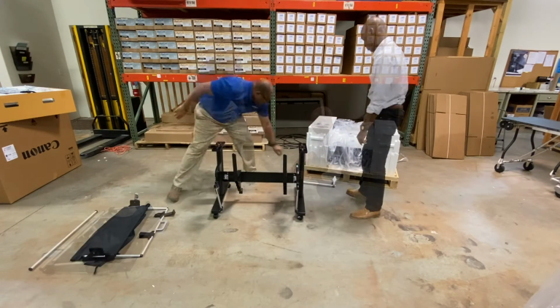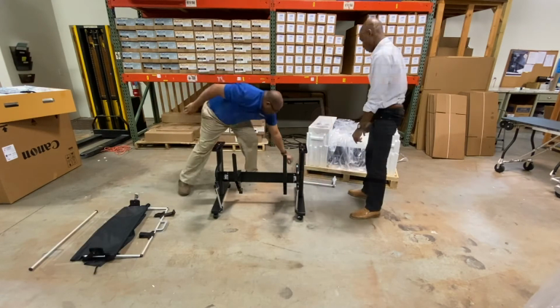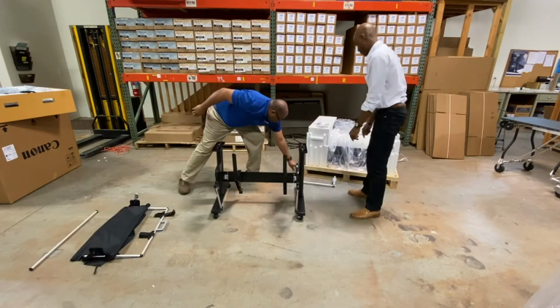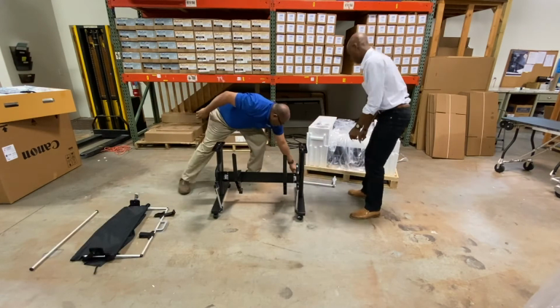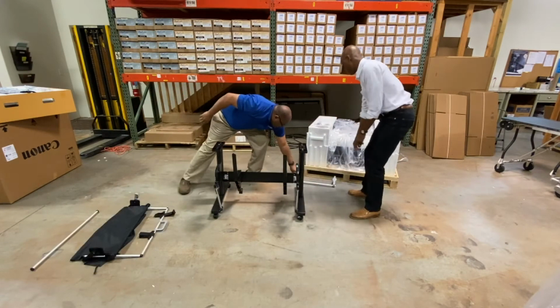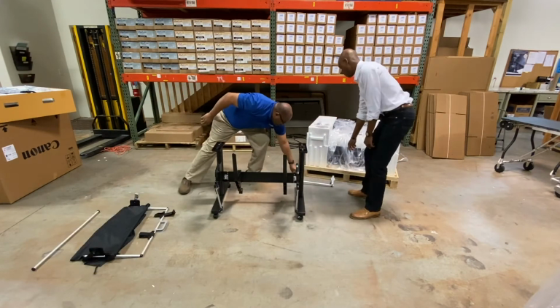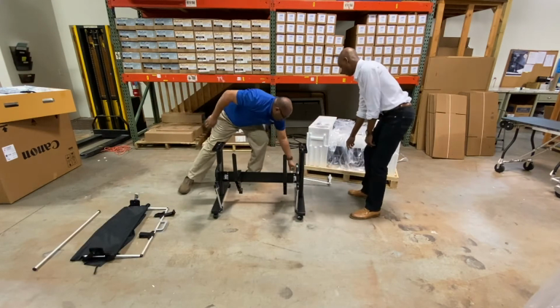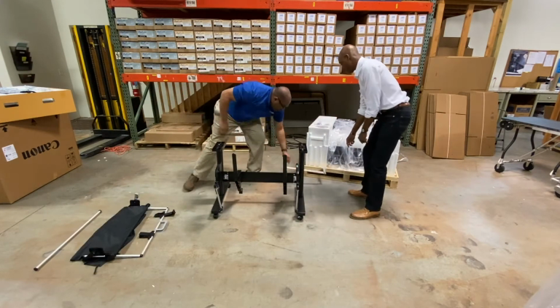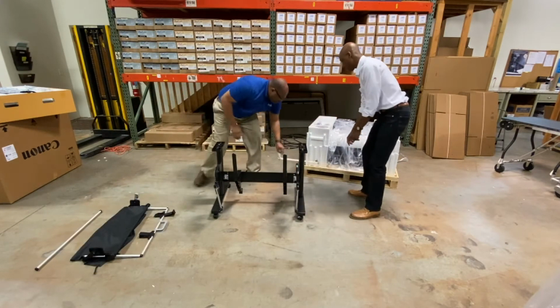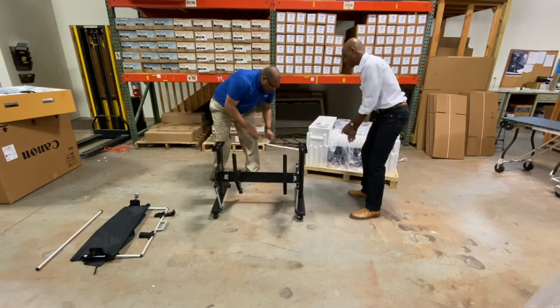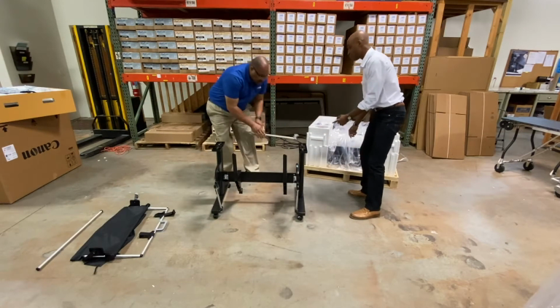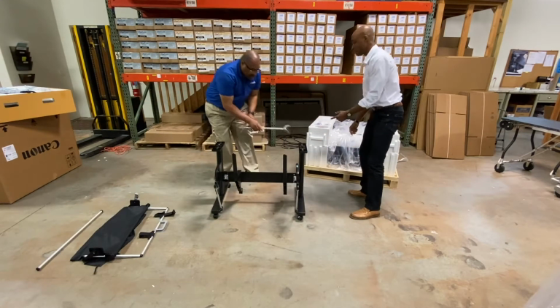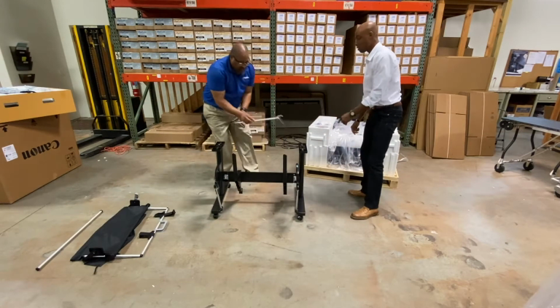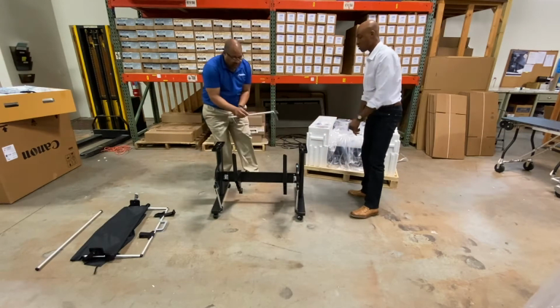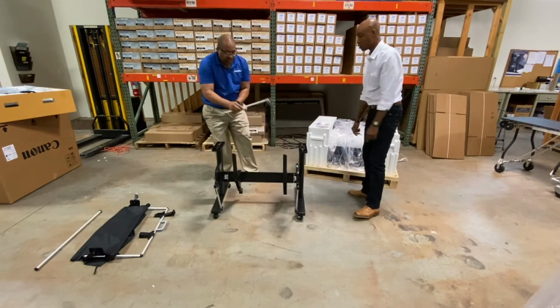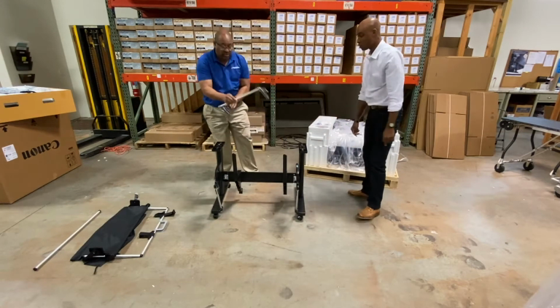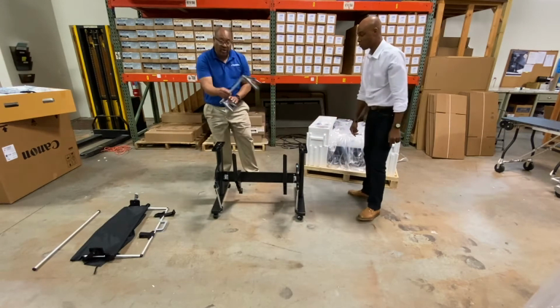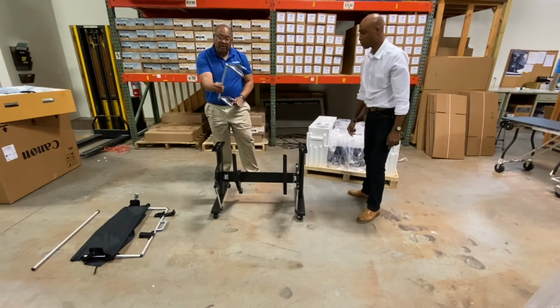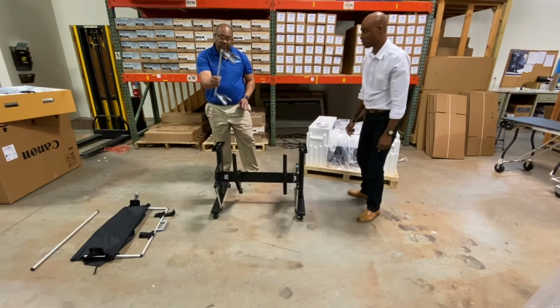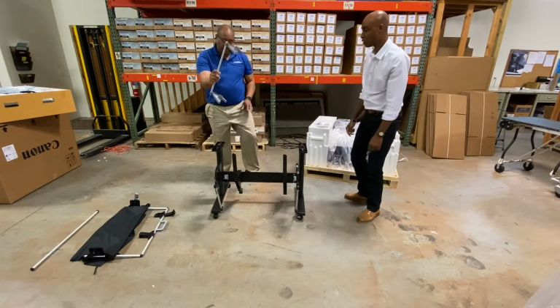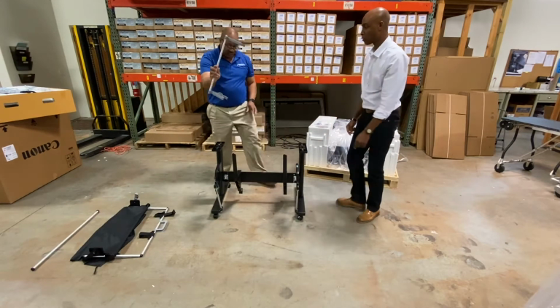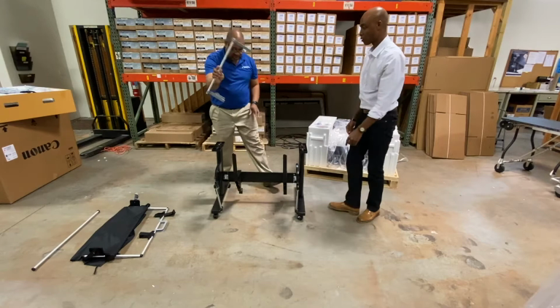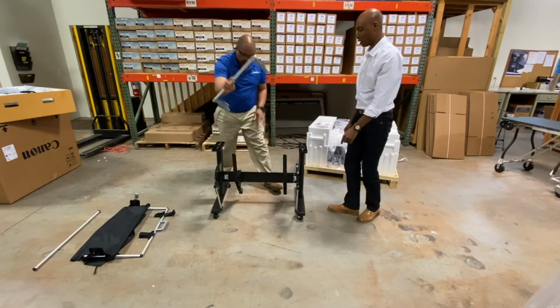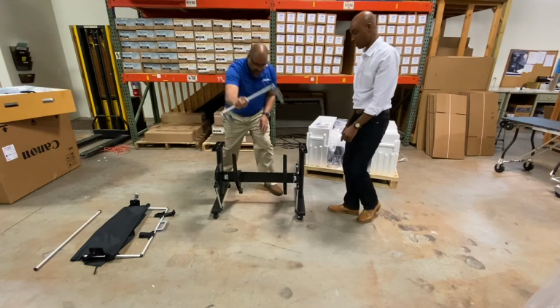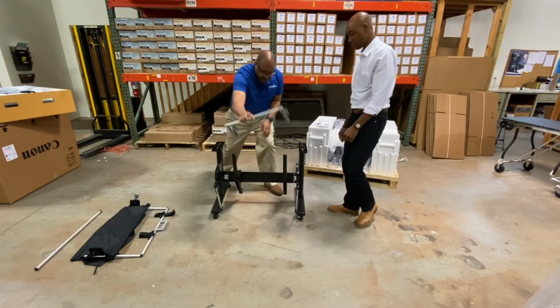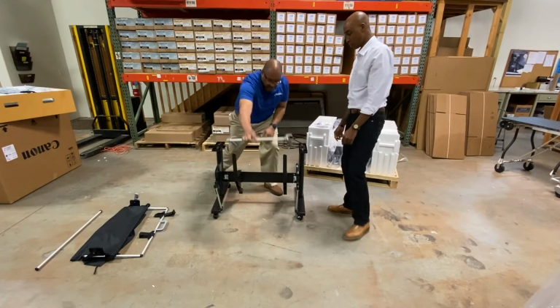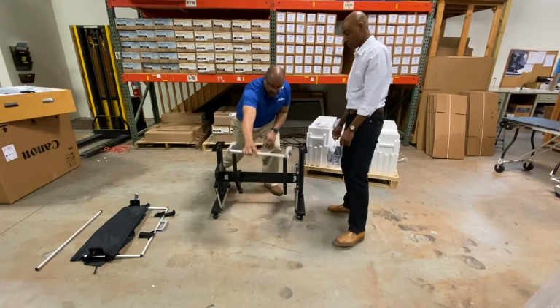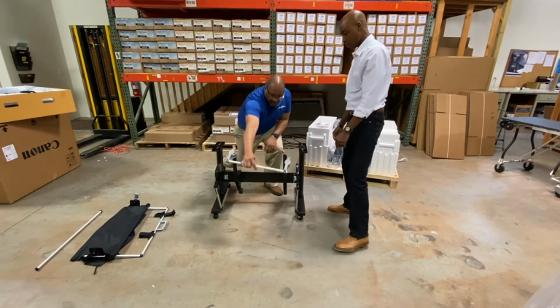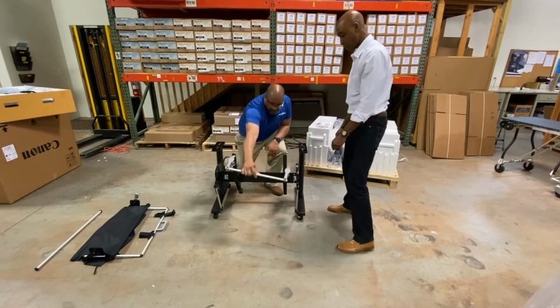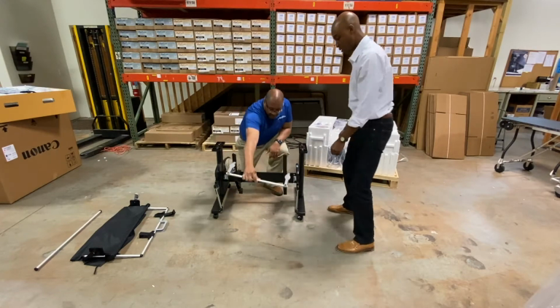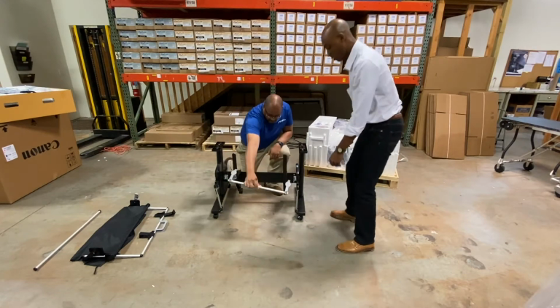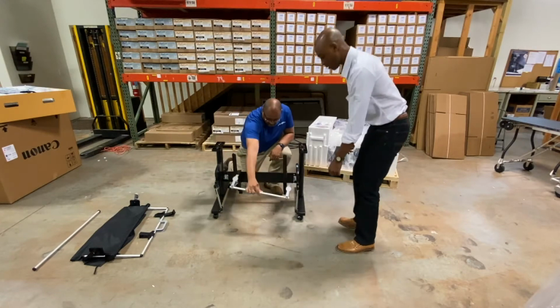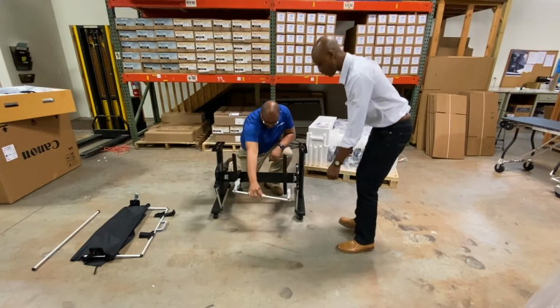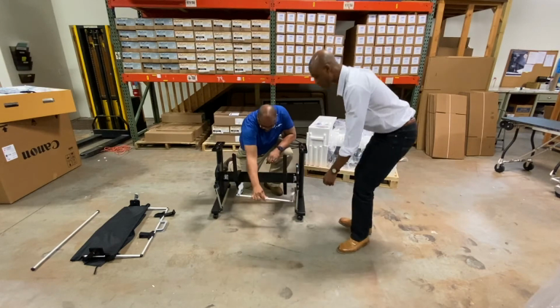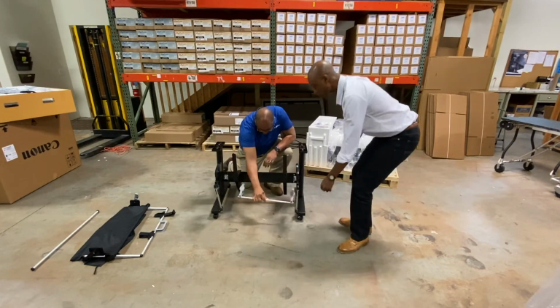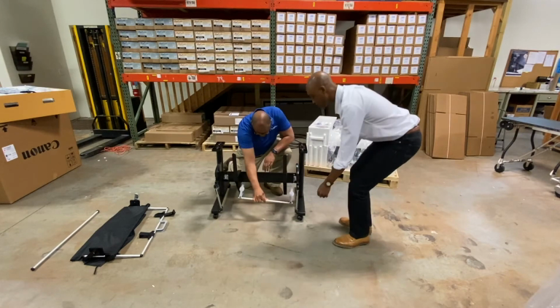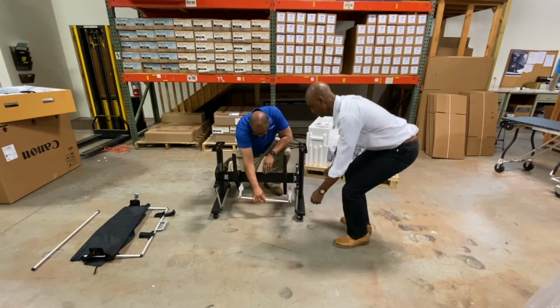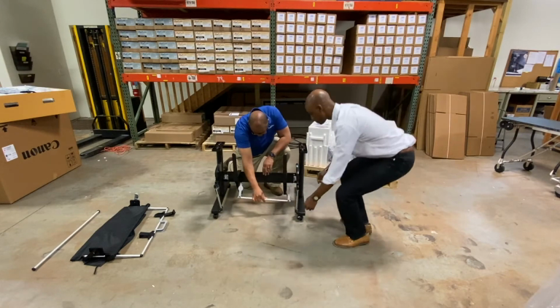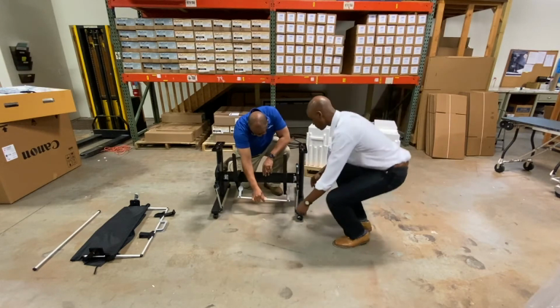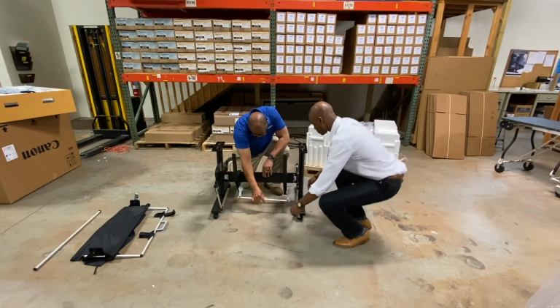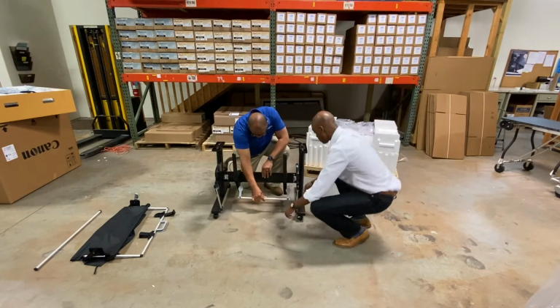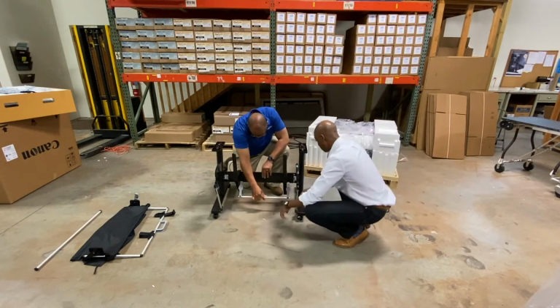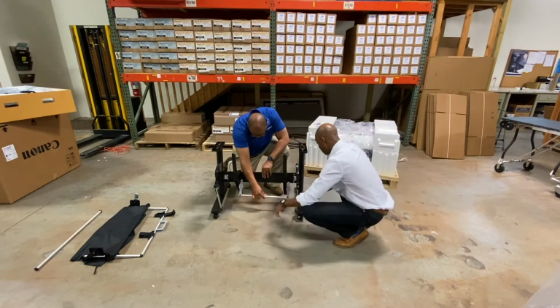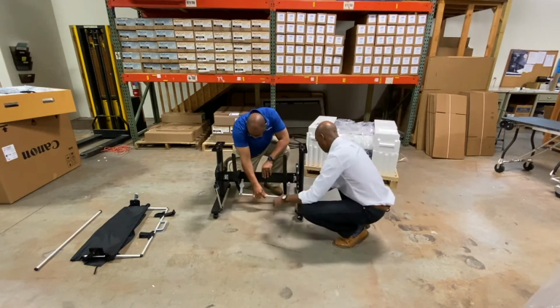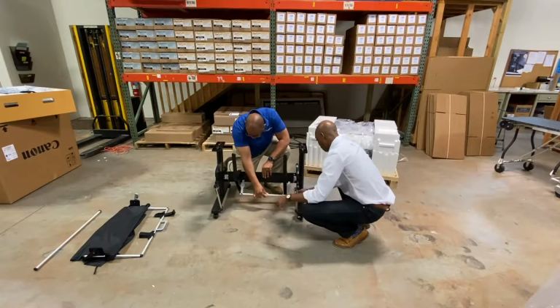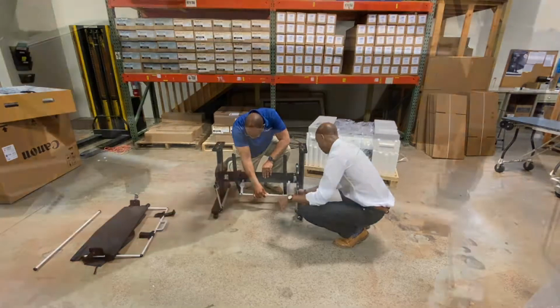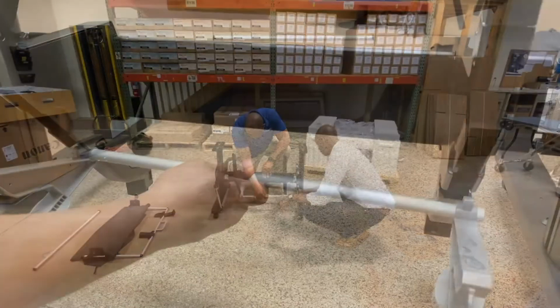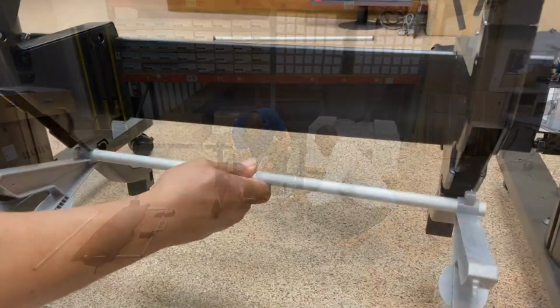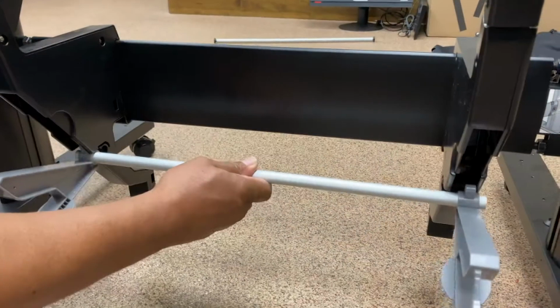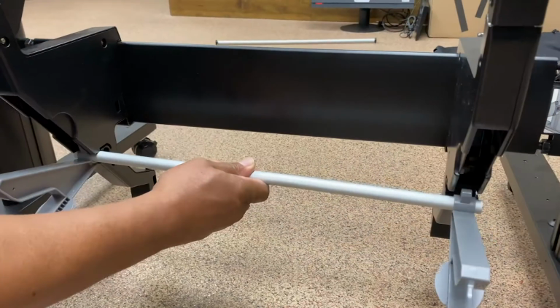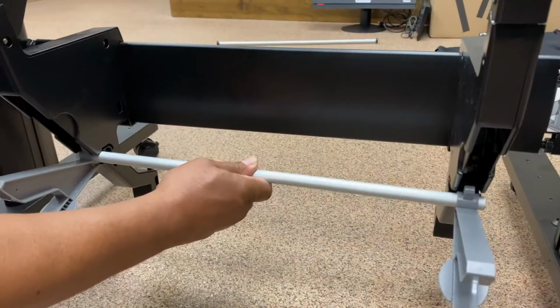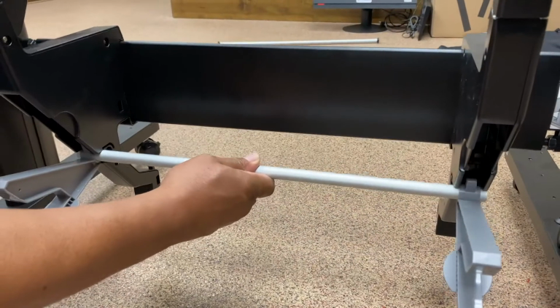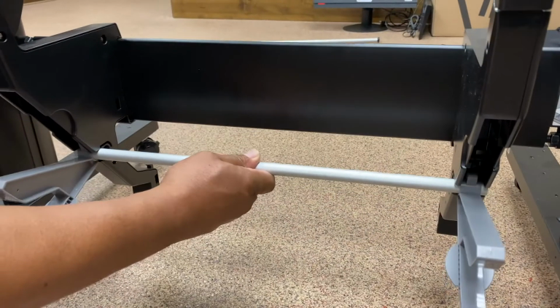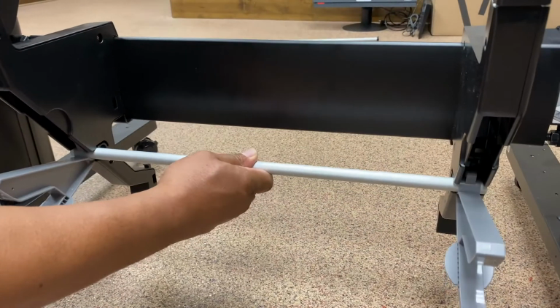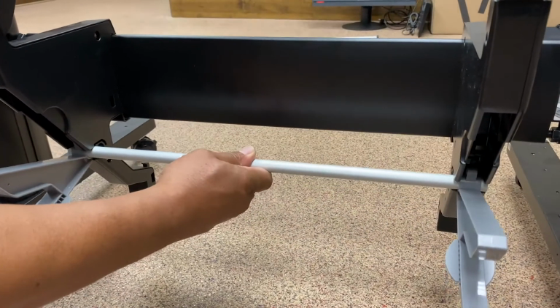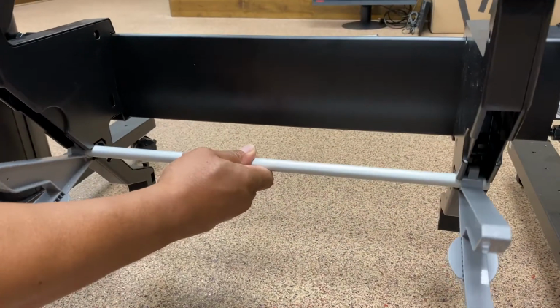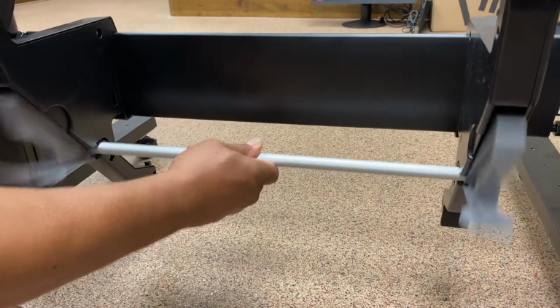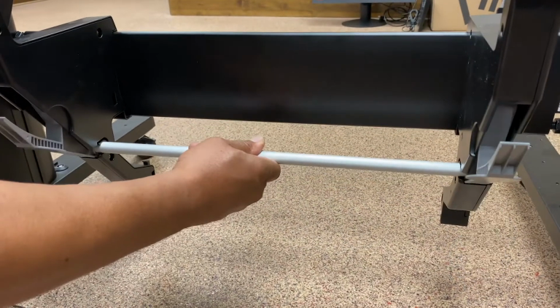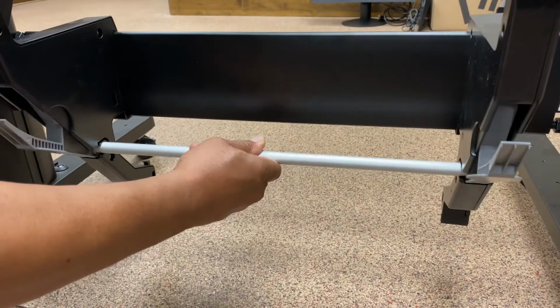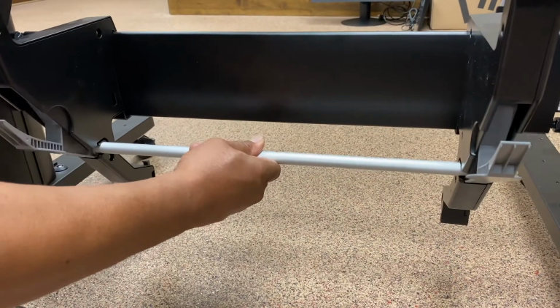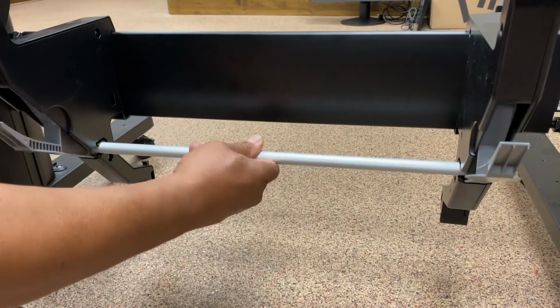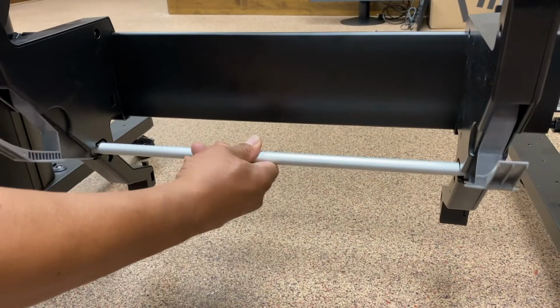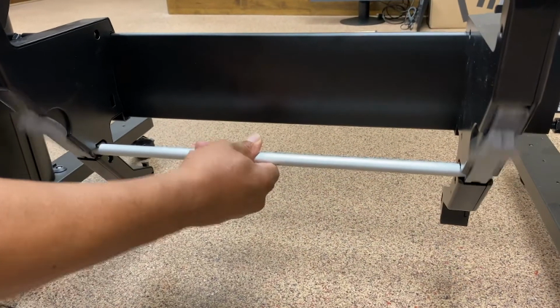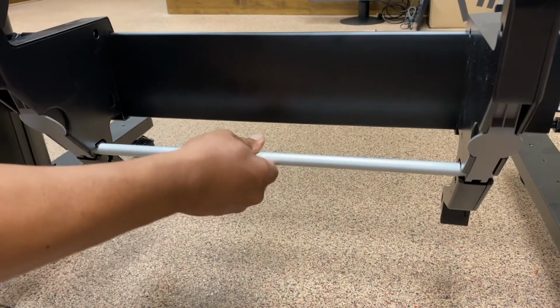Next you want to put this little catcher accessory on. It goes in straight and just snaps in place.